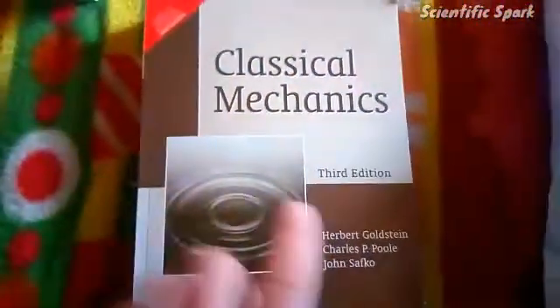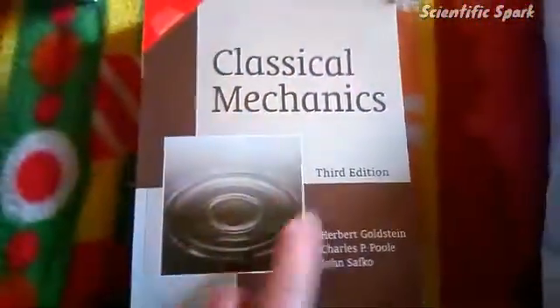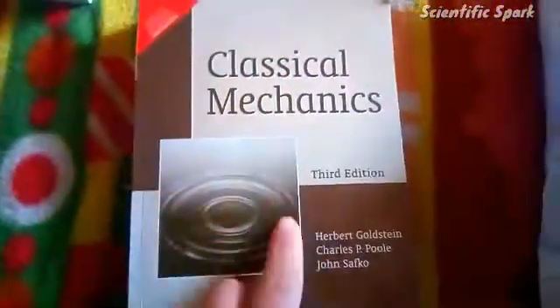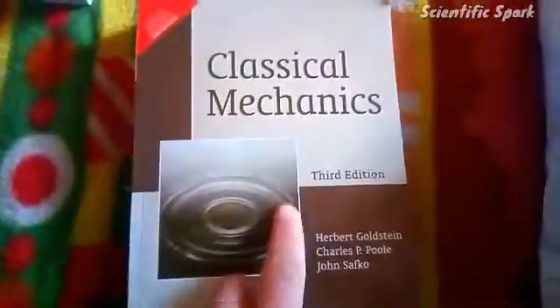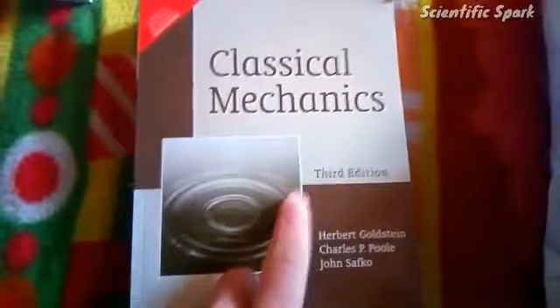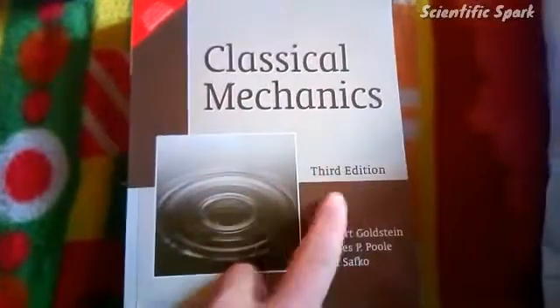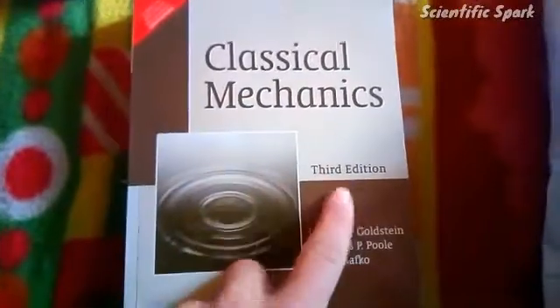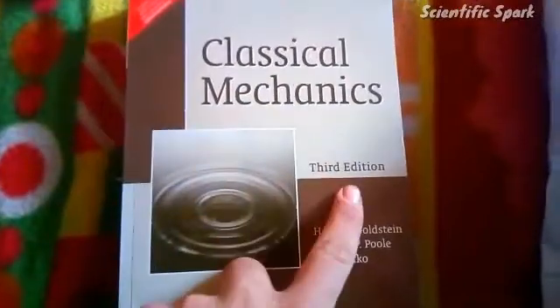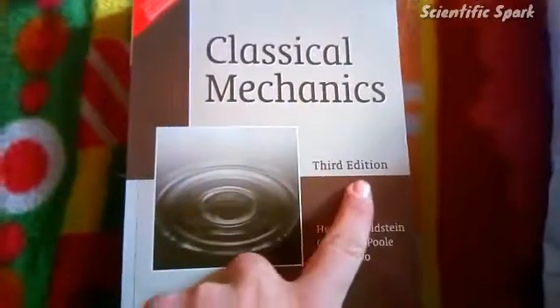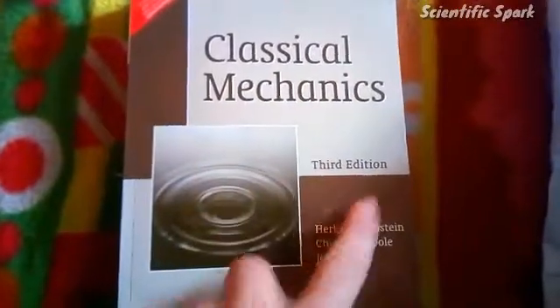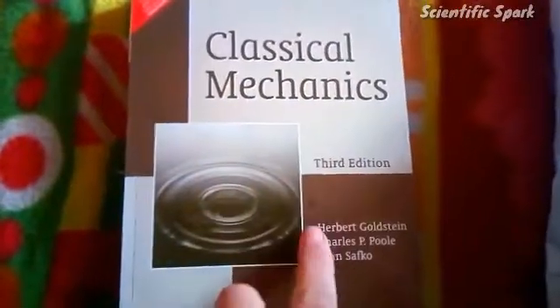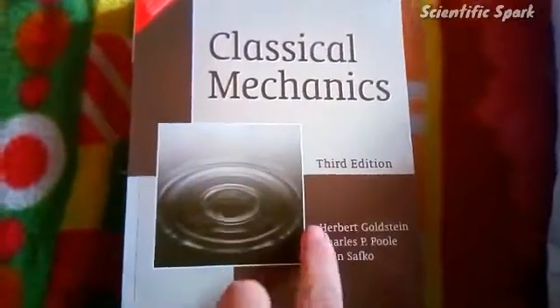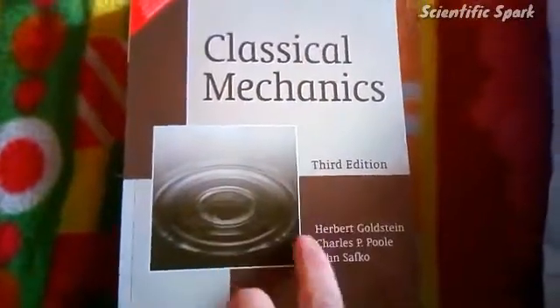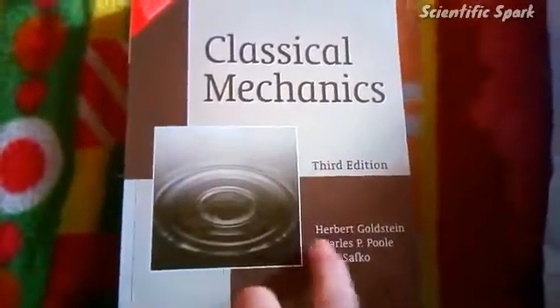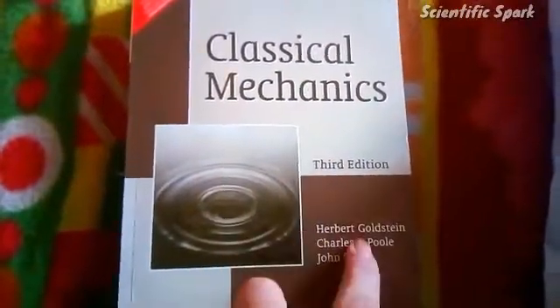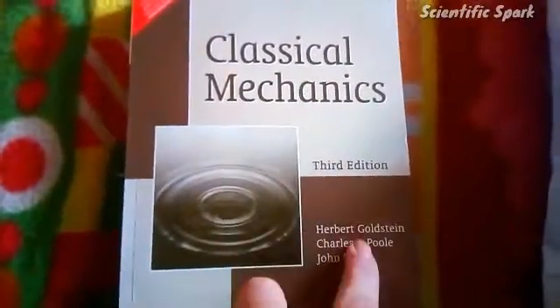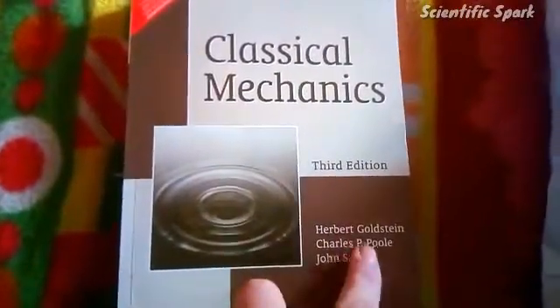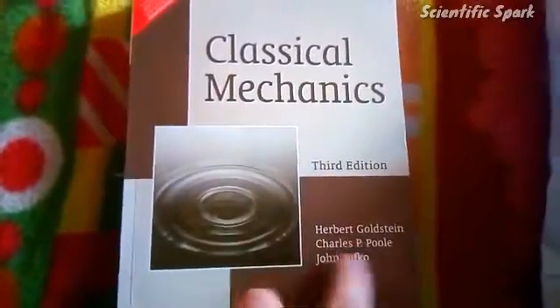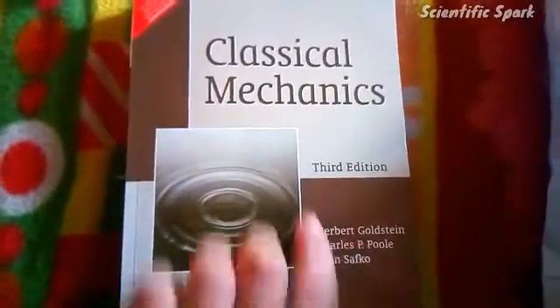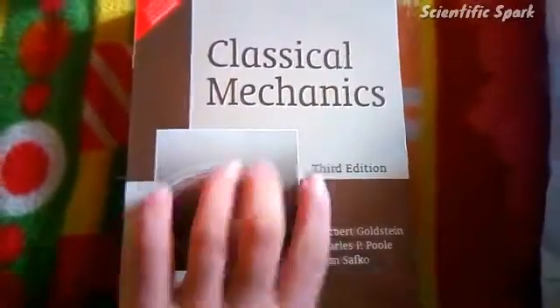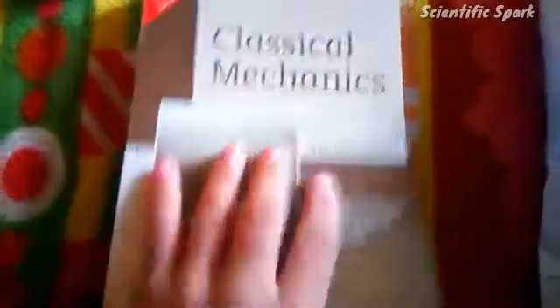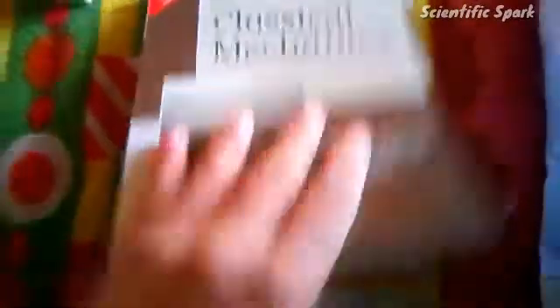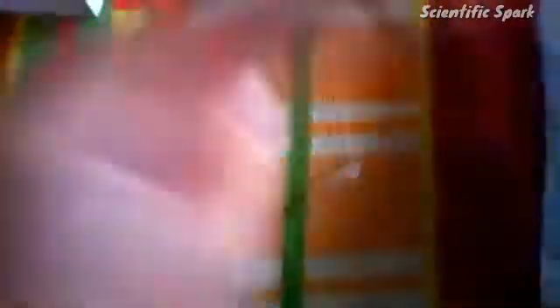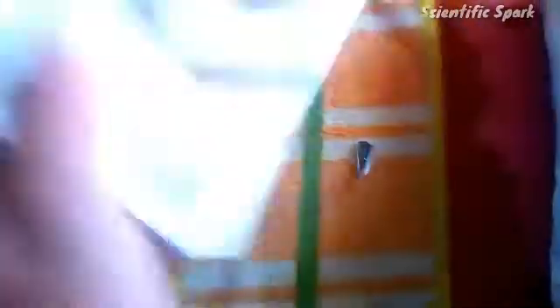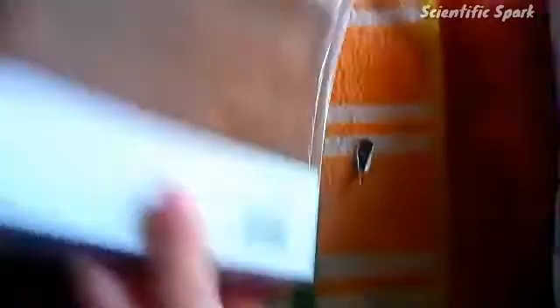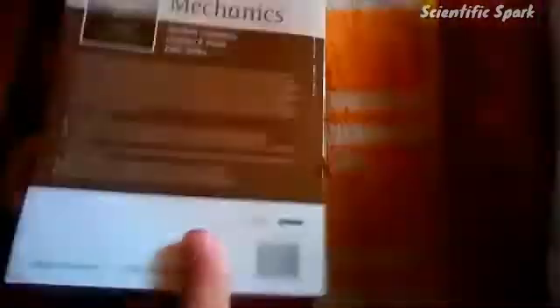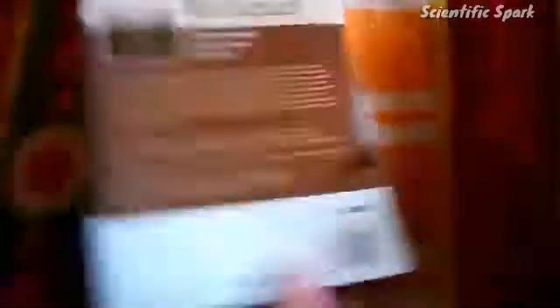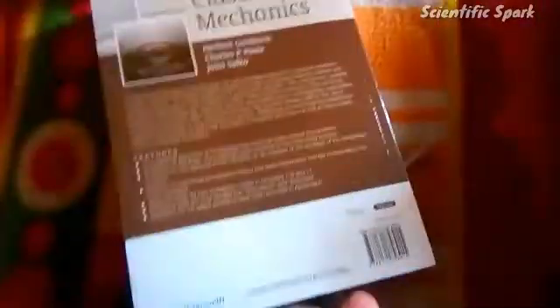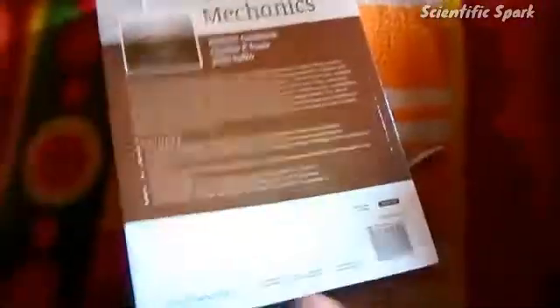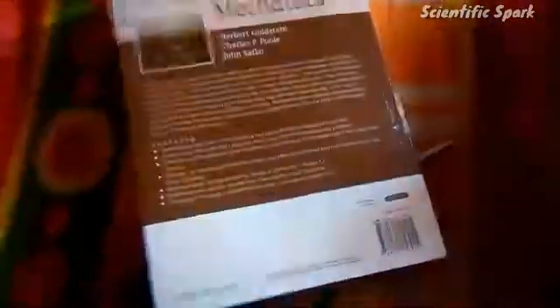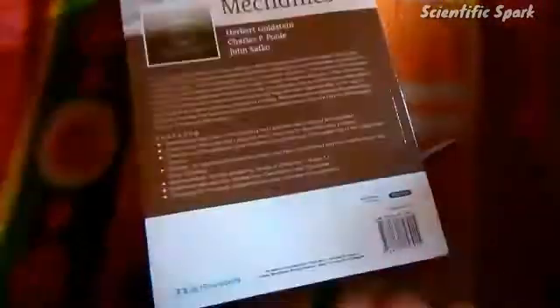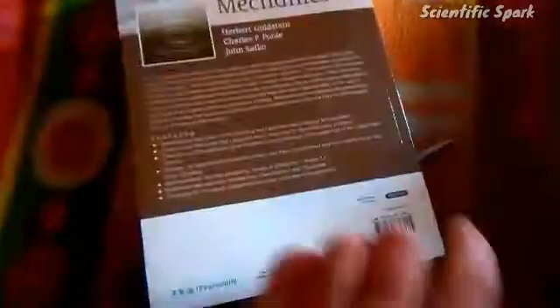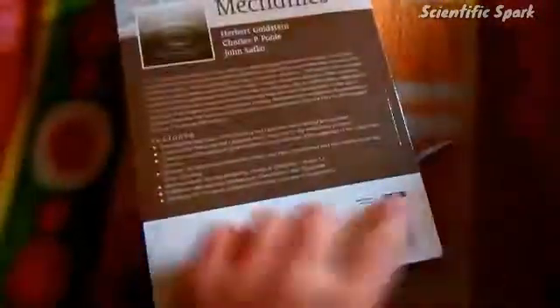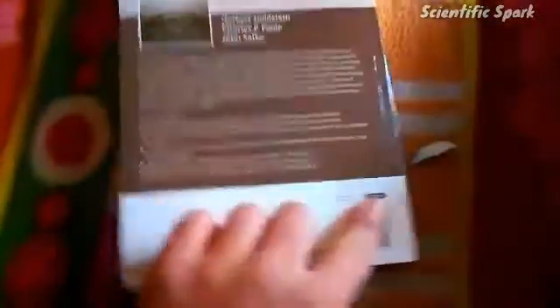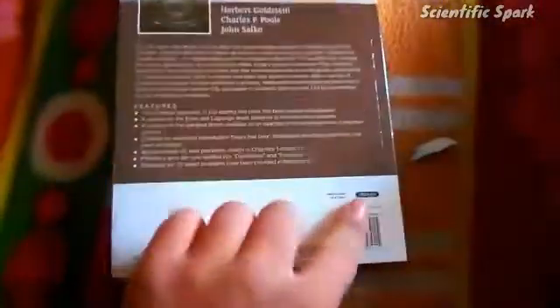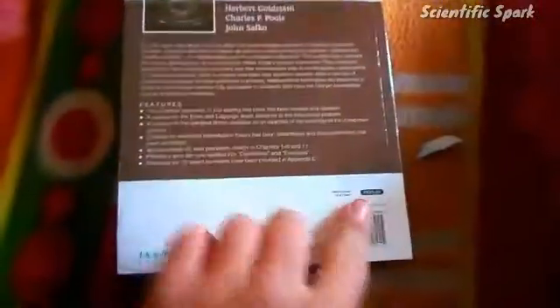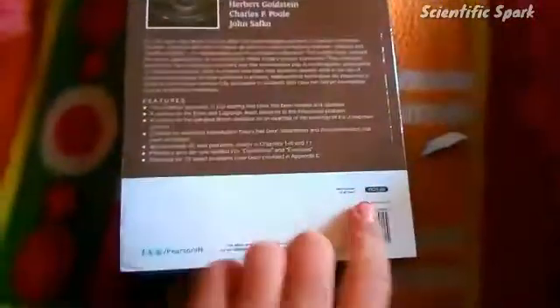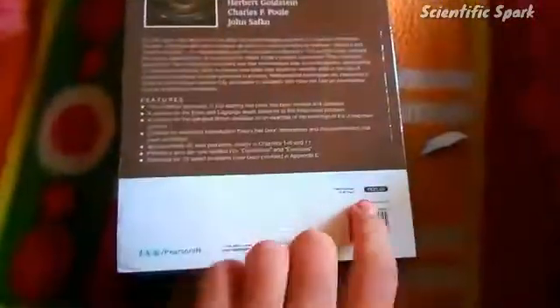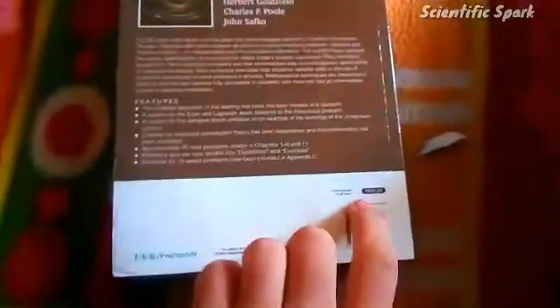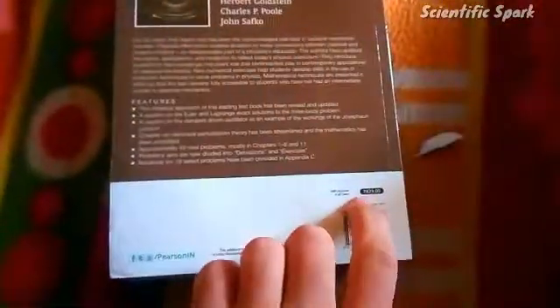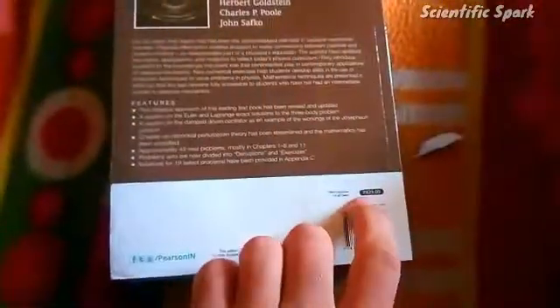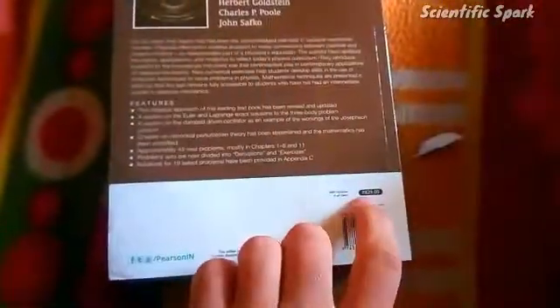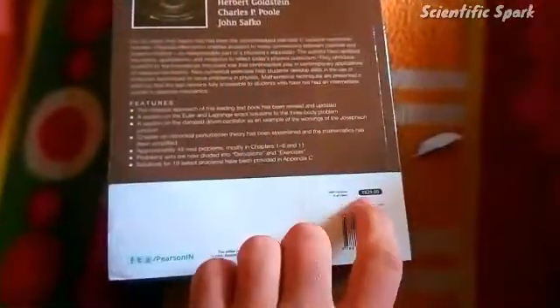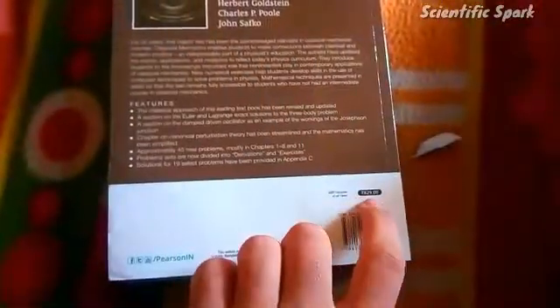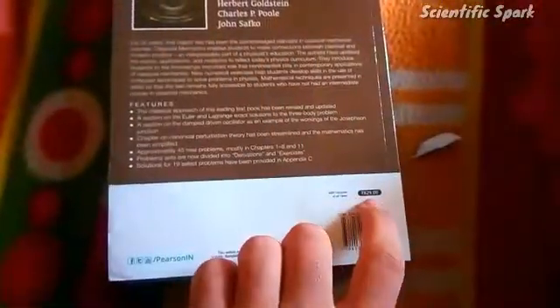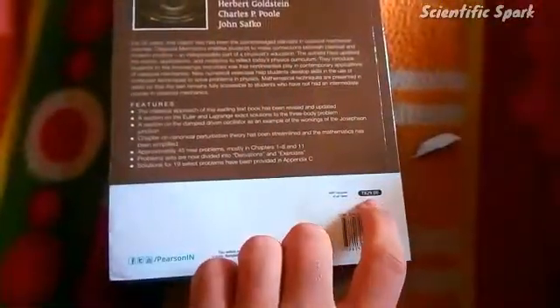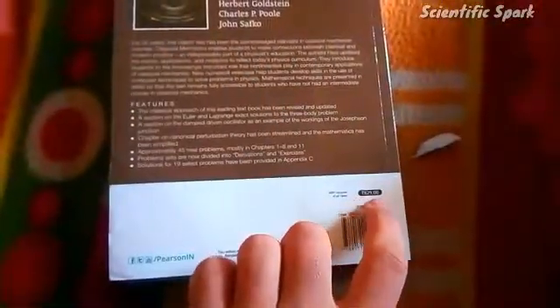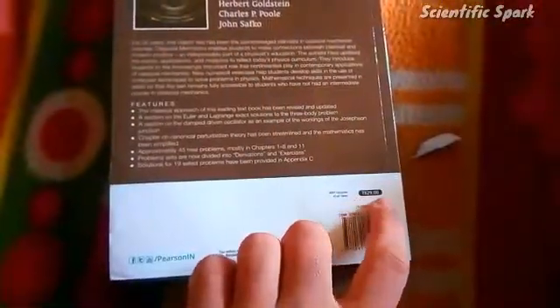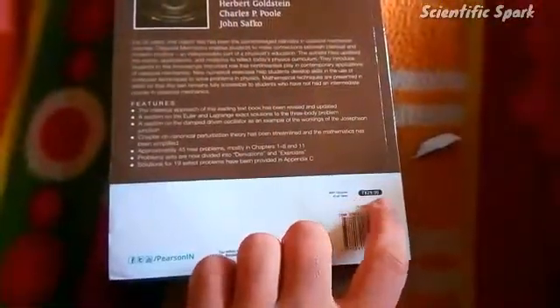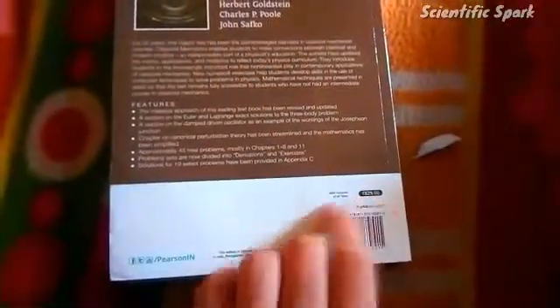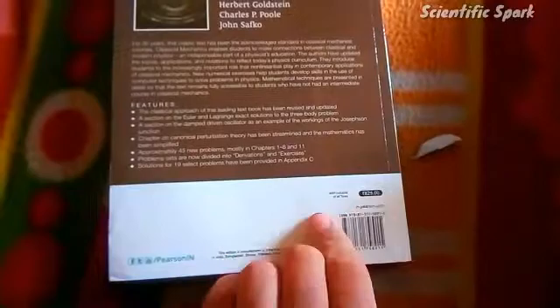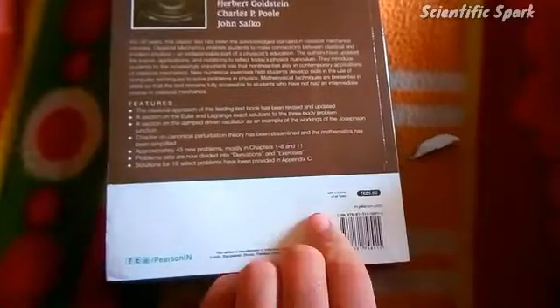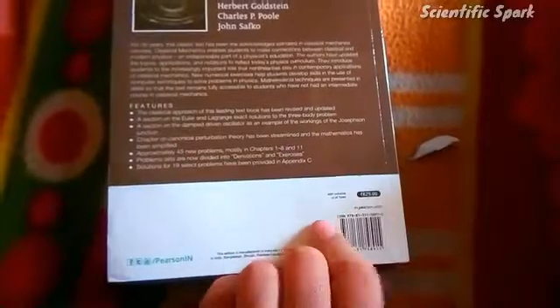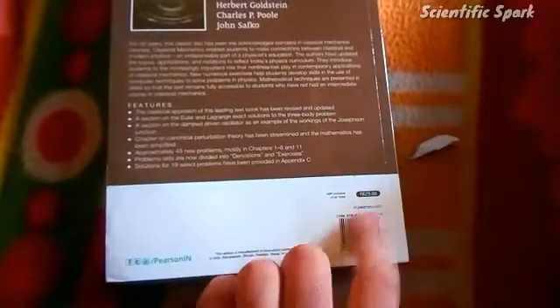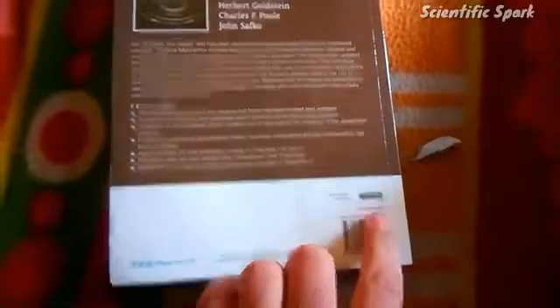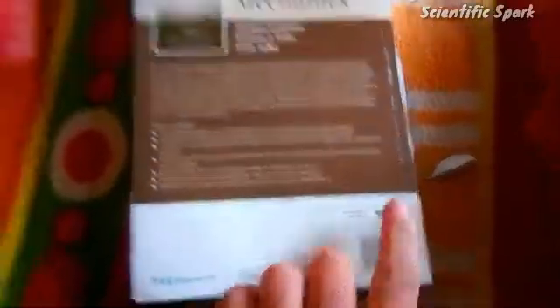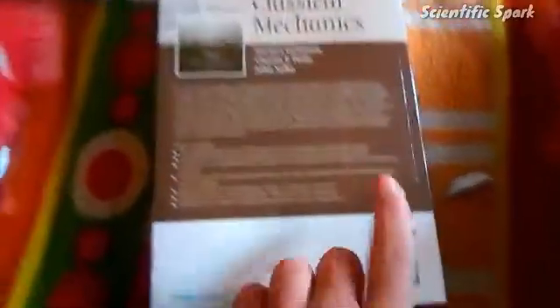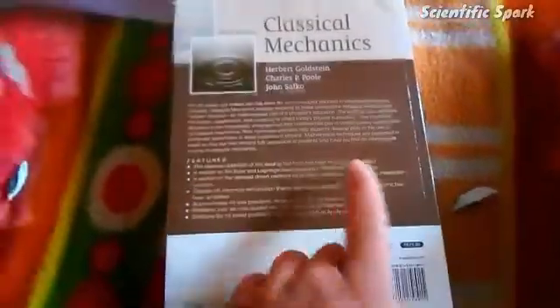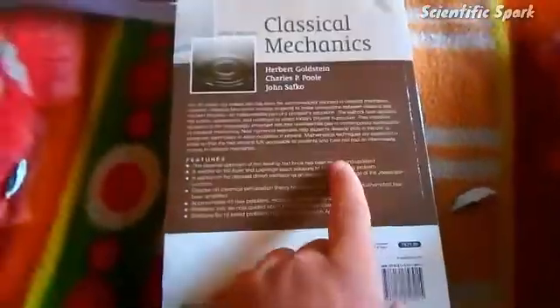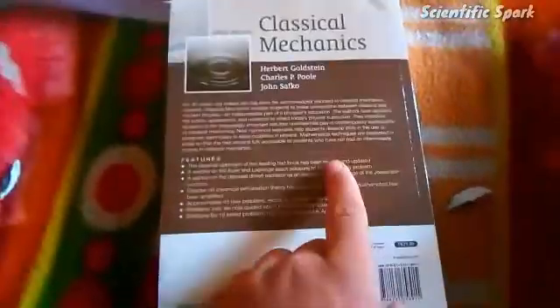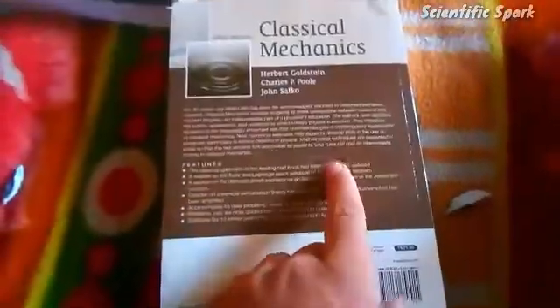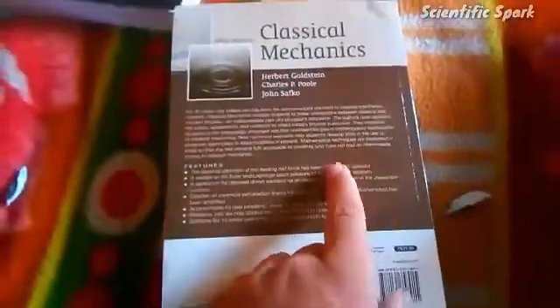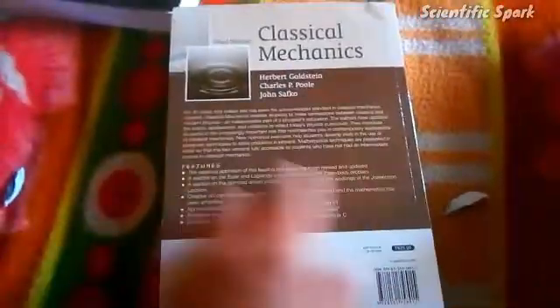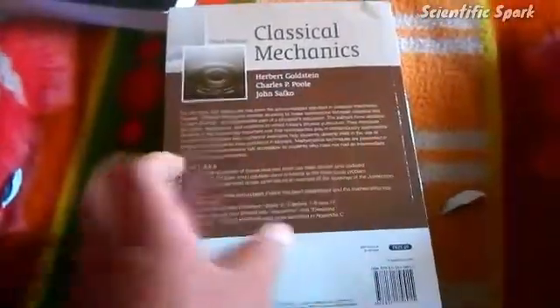This is Classical Mechanics, third edition by Goldstein. This is the best book for classical mechanics.